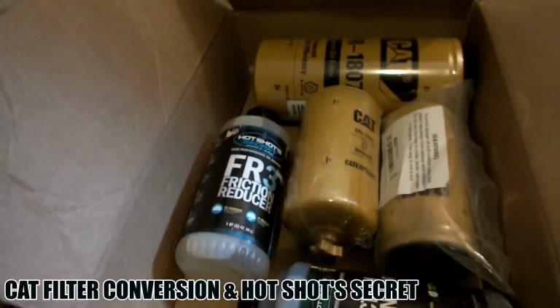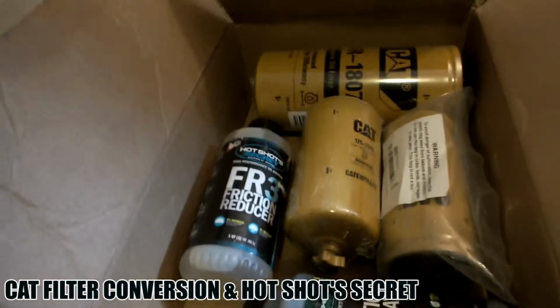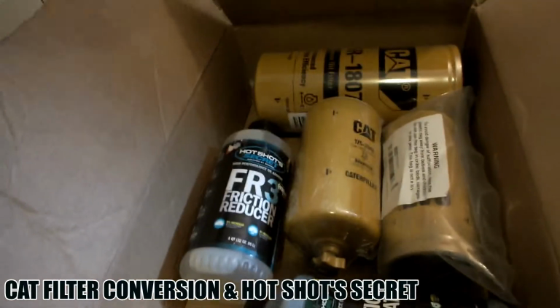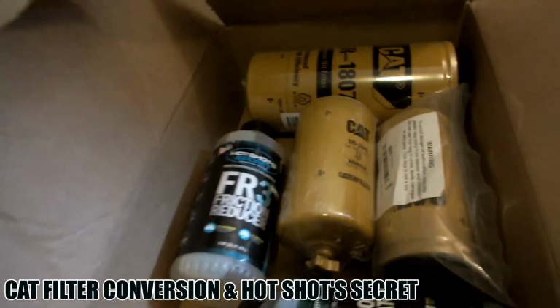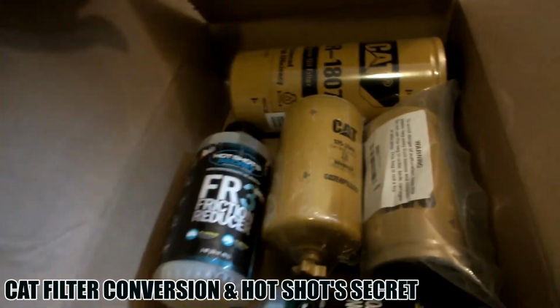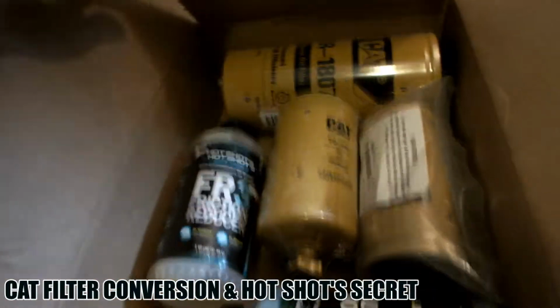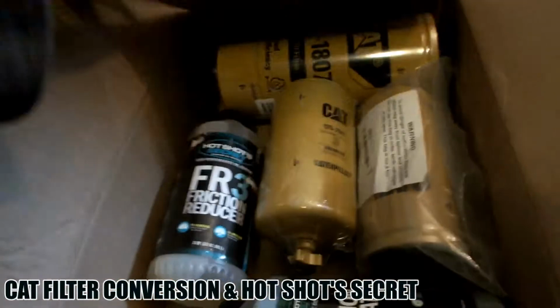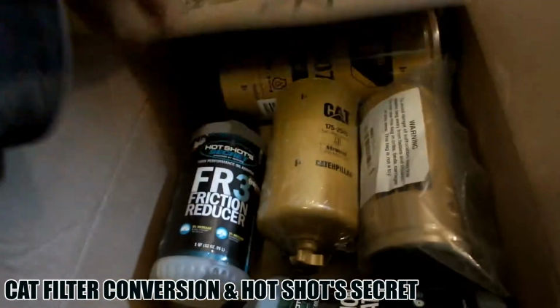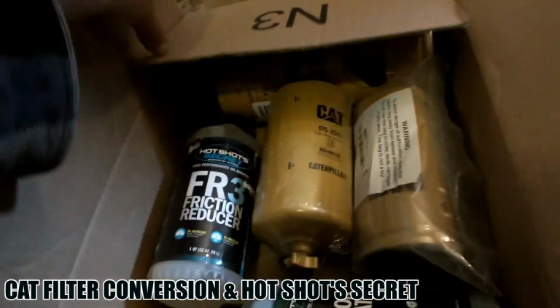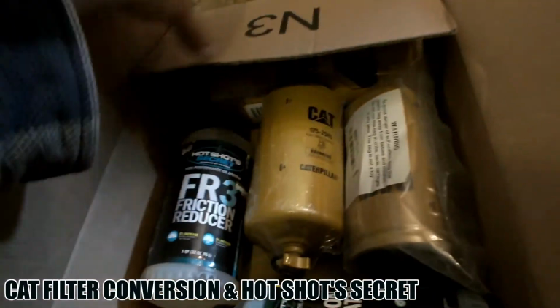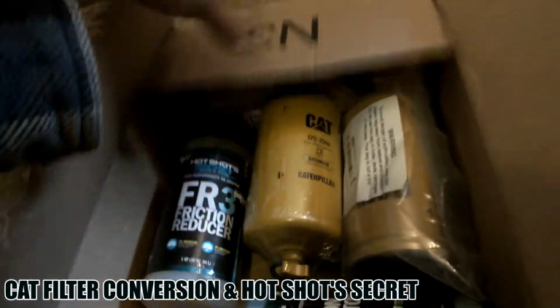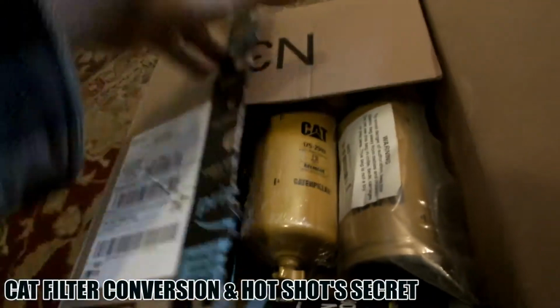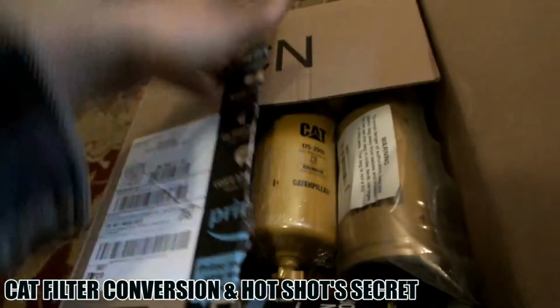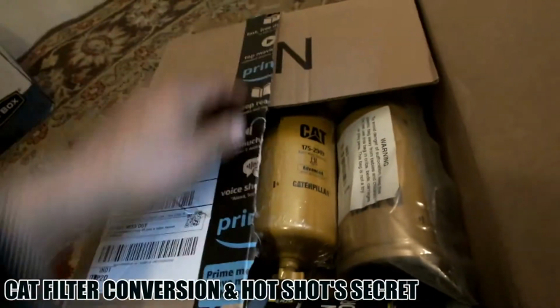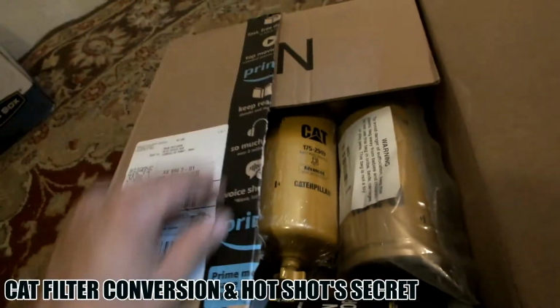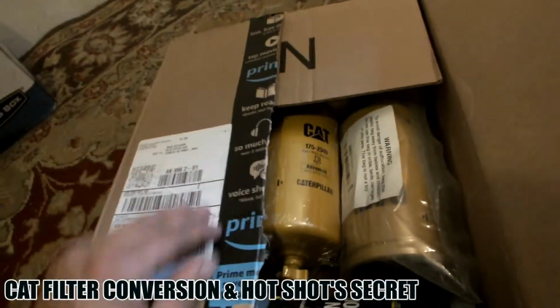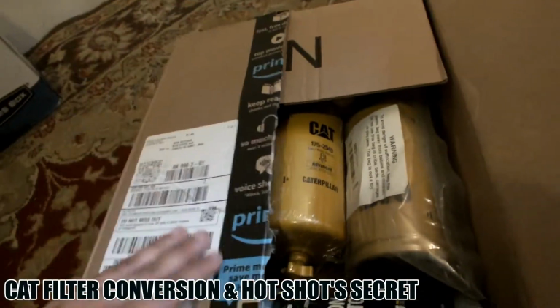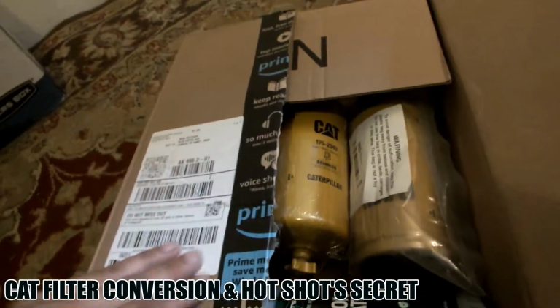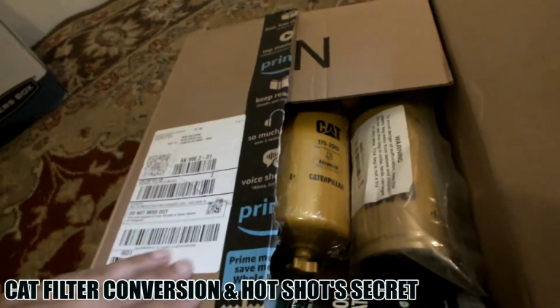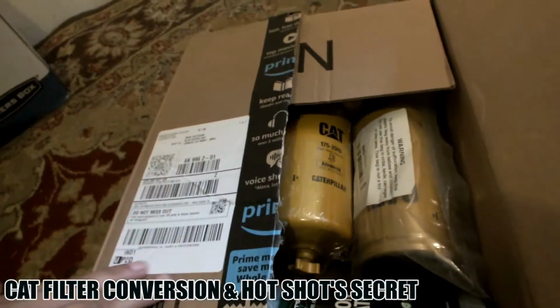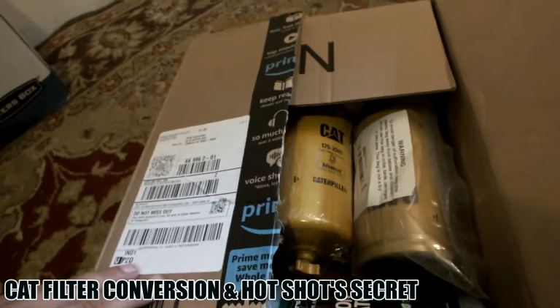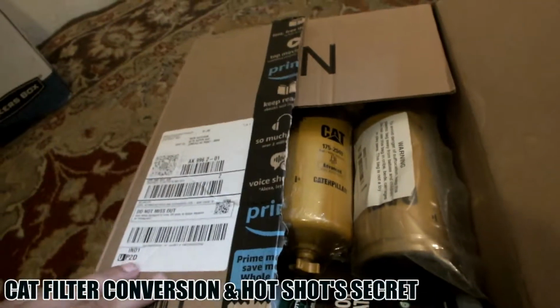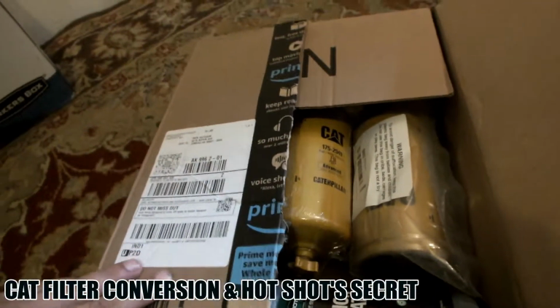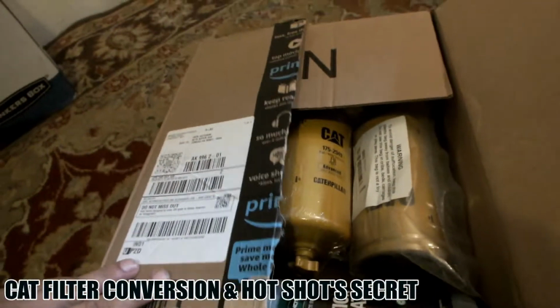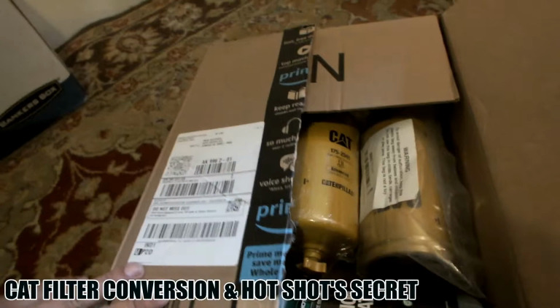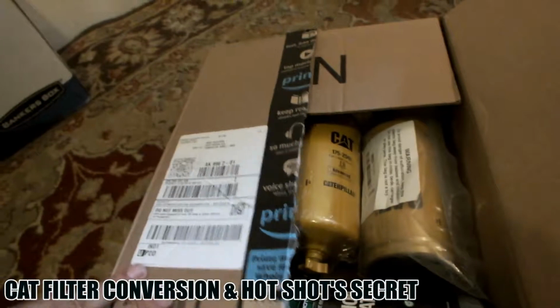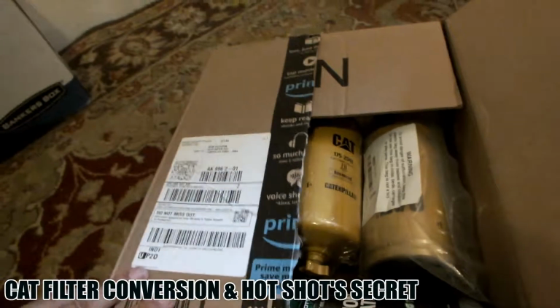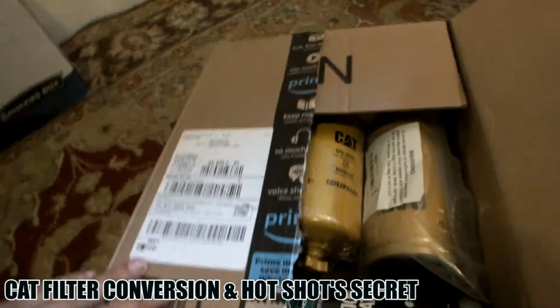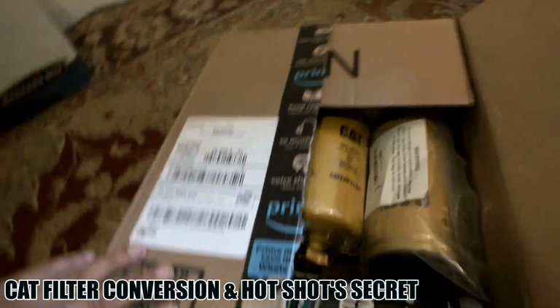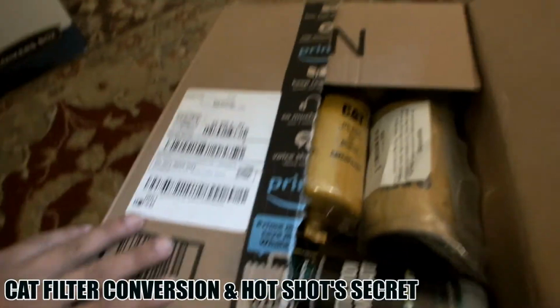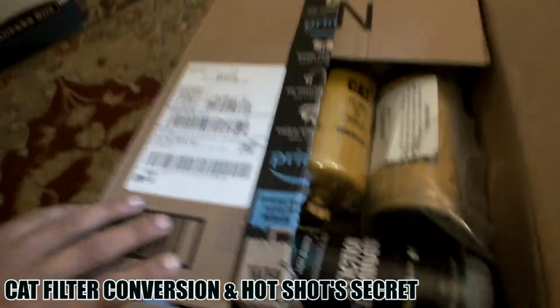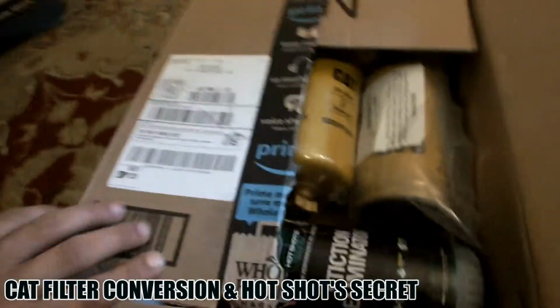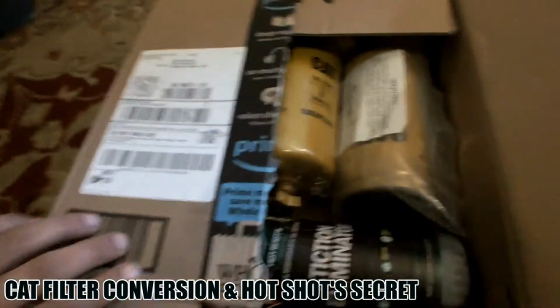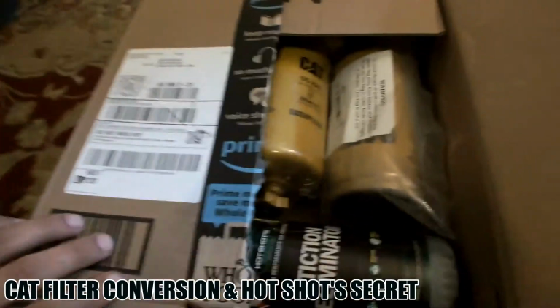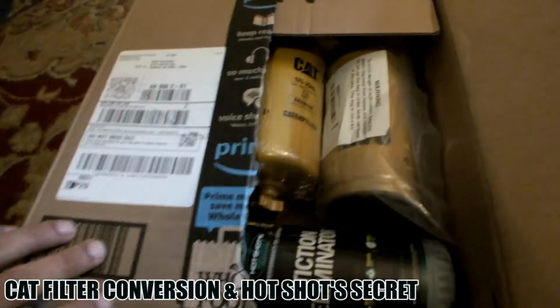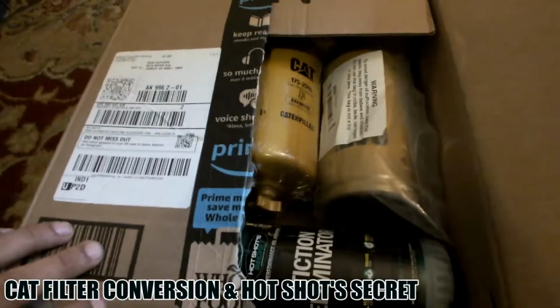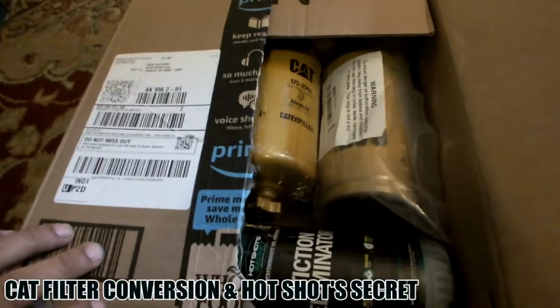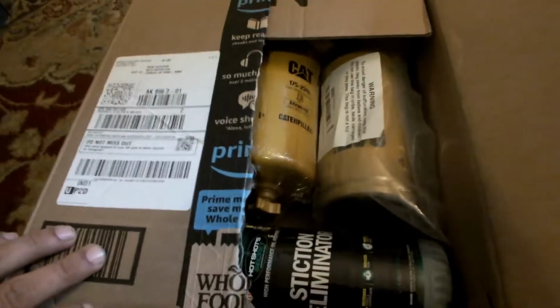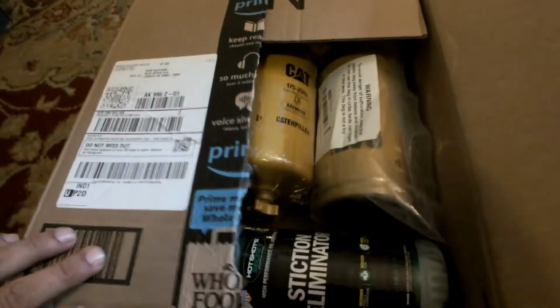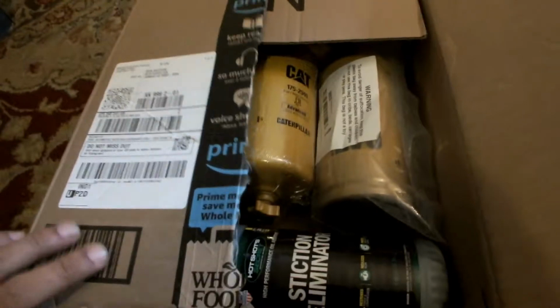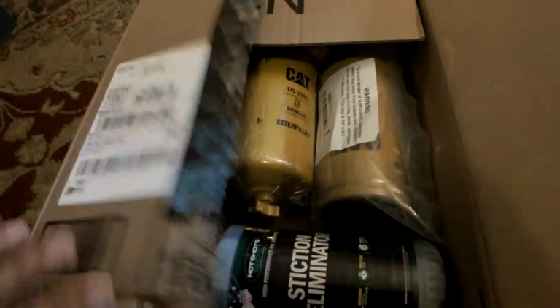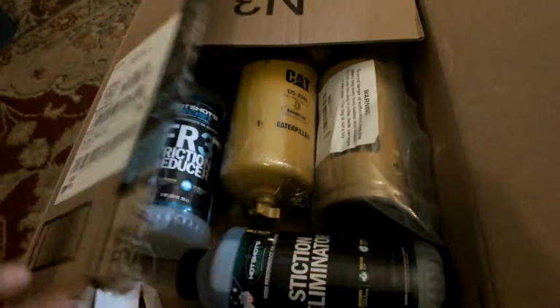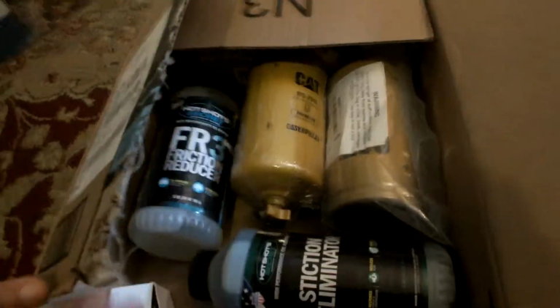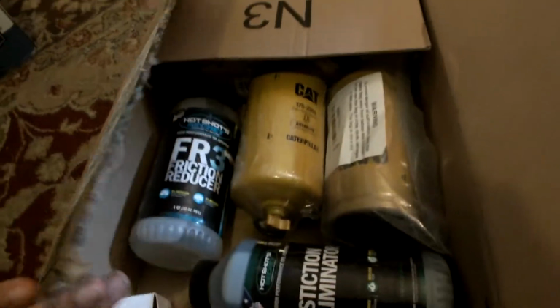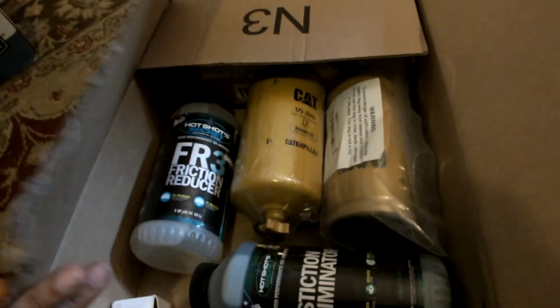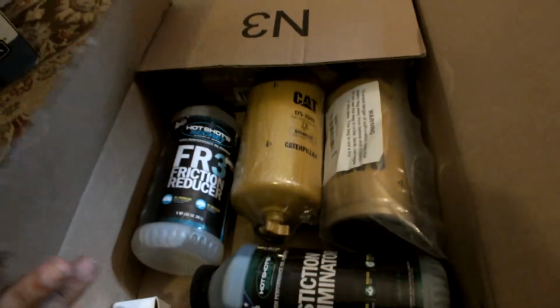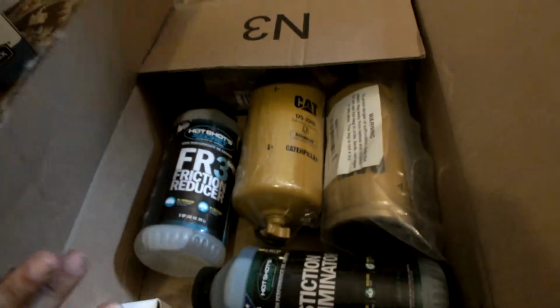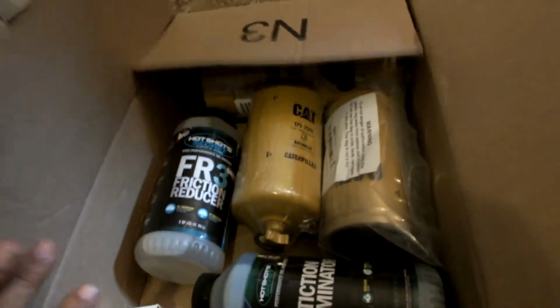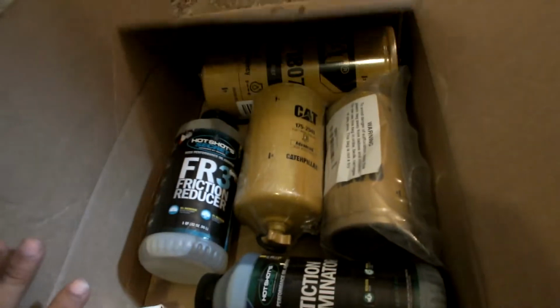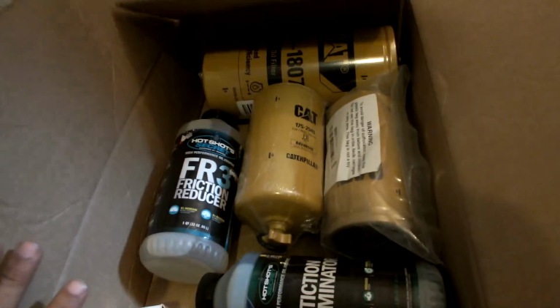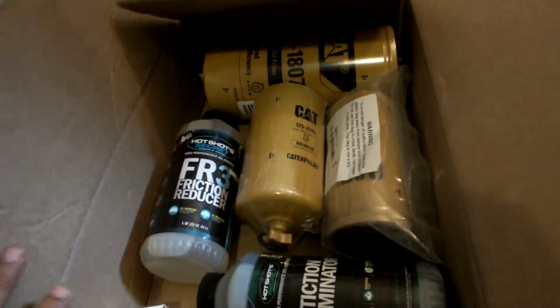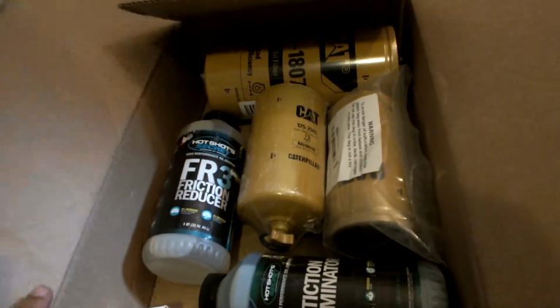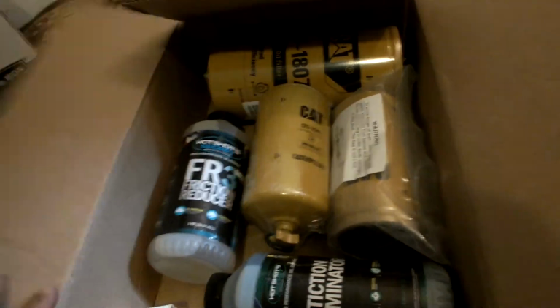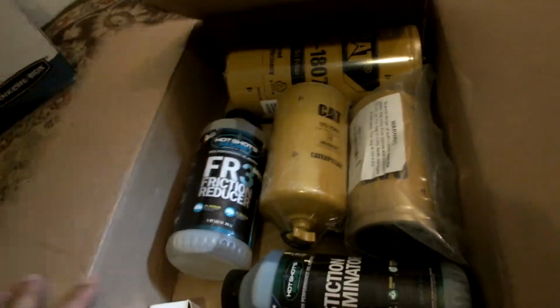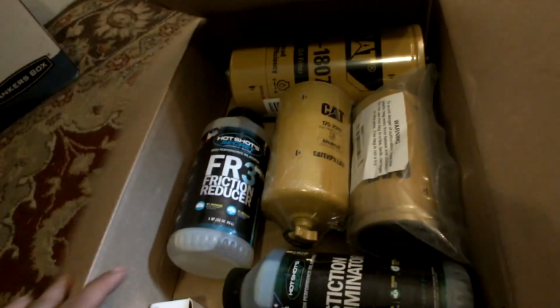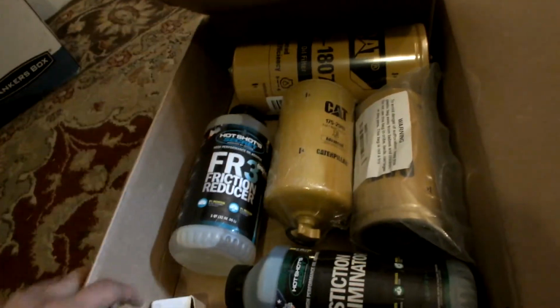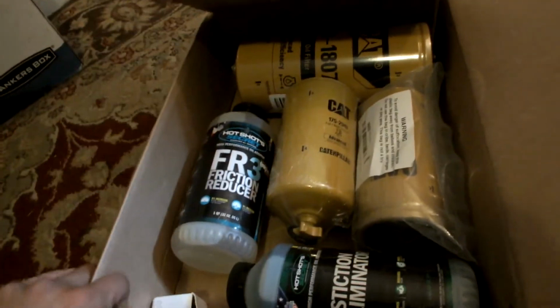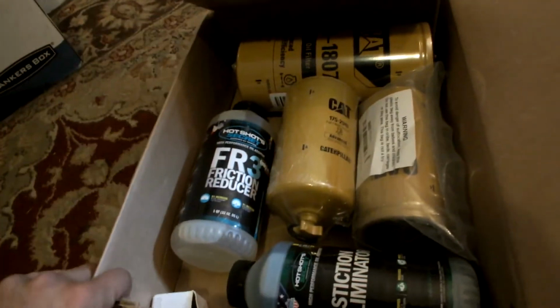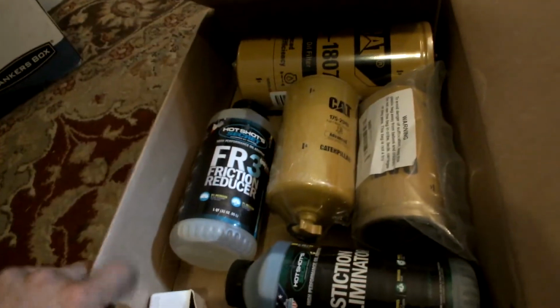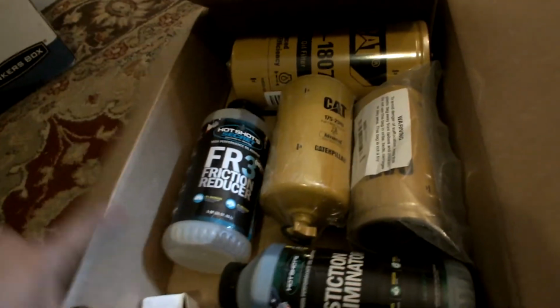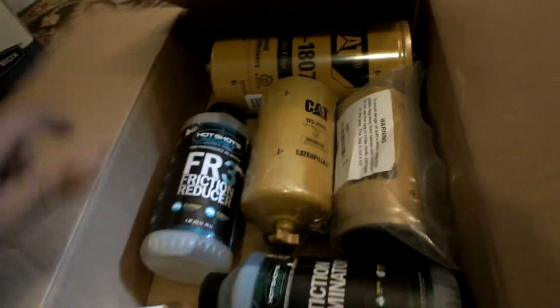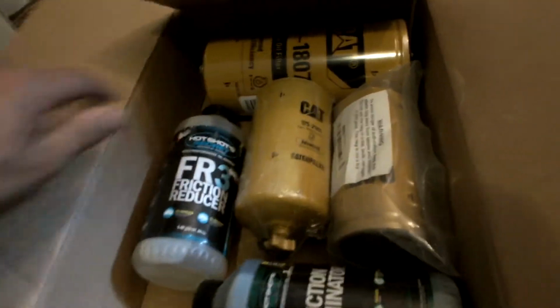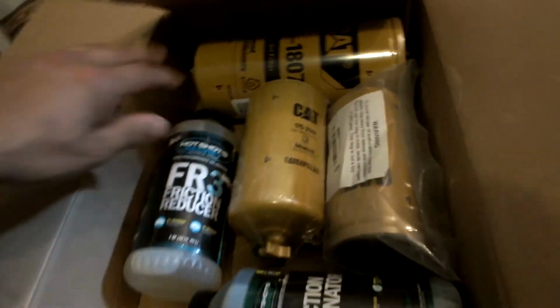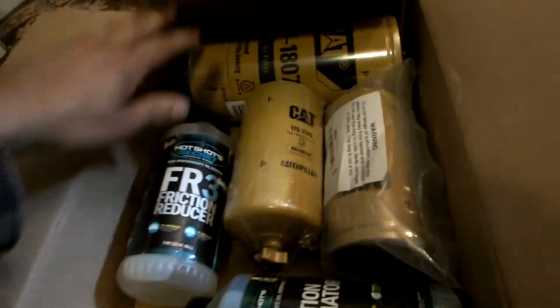Hello, just thought I'd show you what I got in the mail today for my LB7 Duramax.